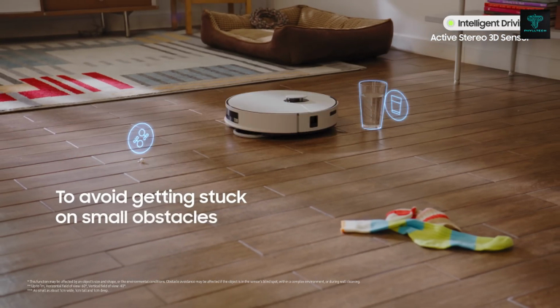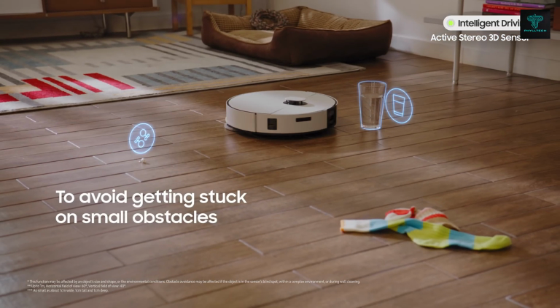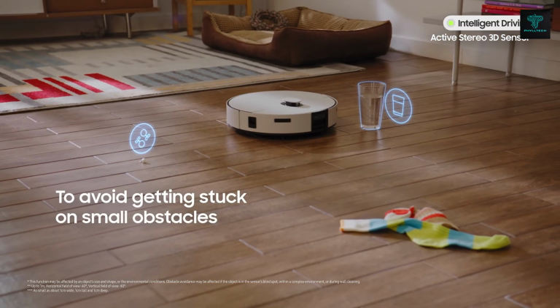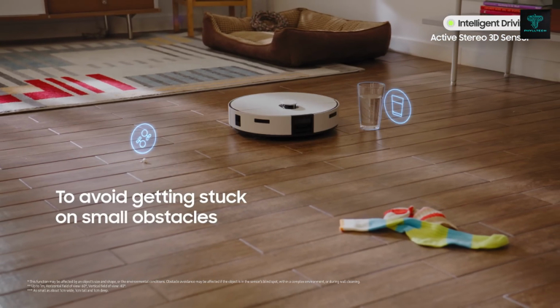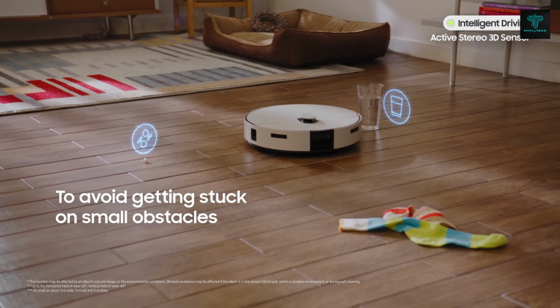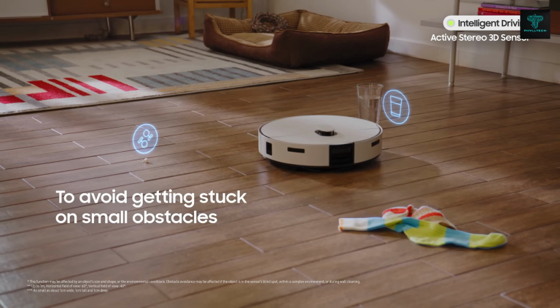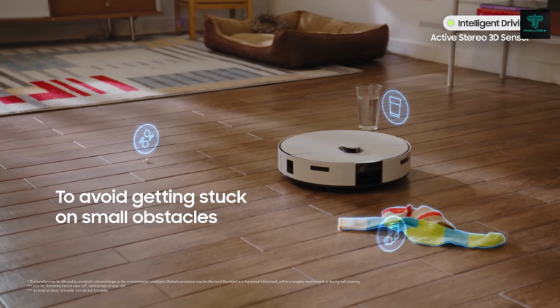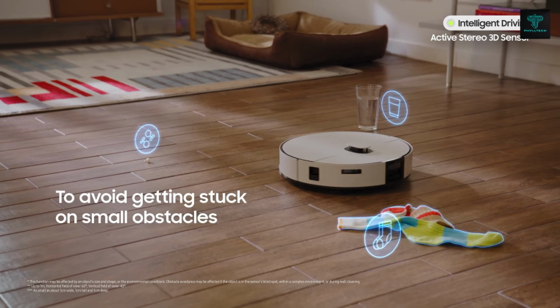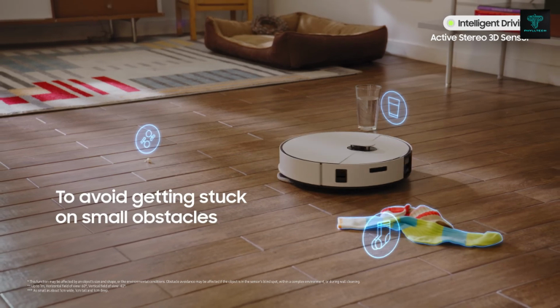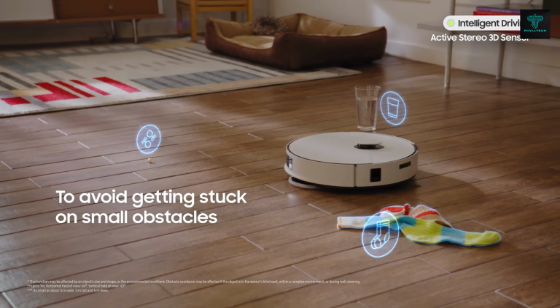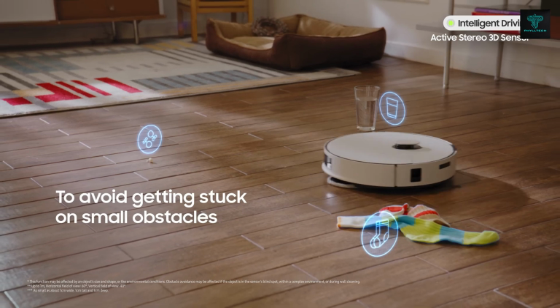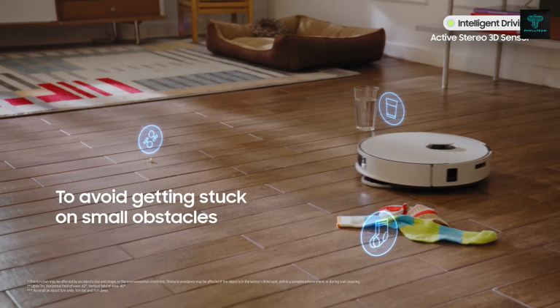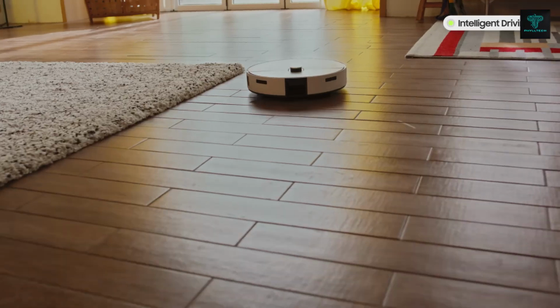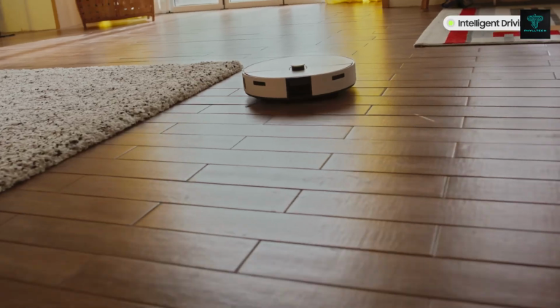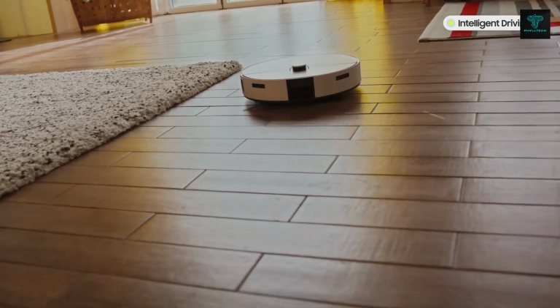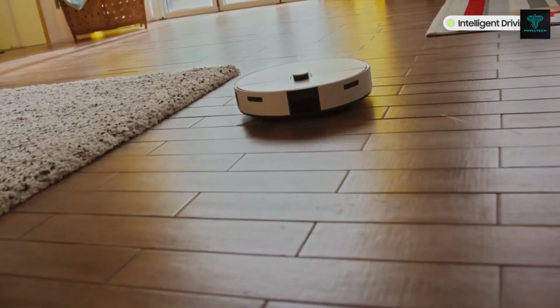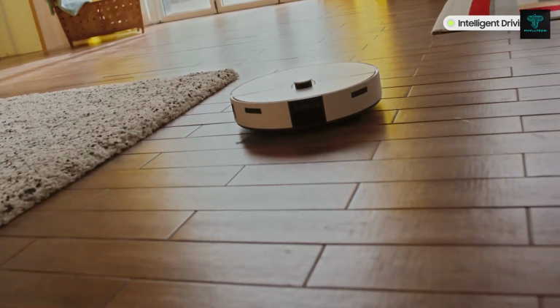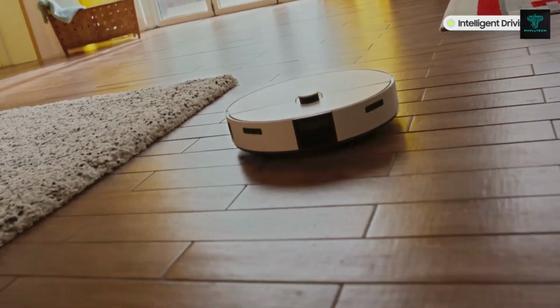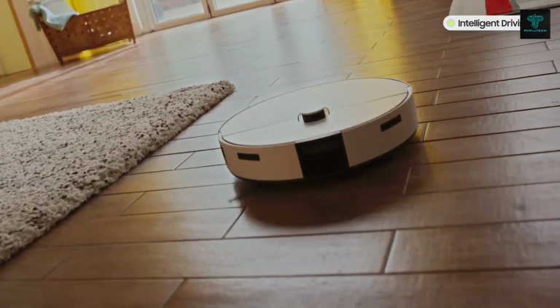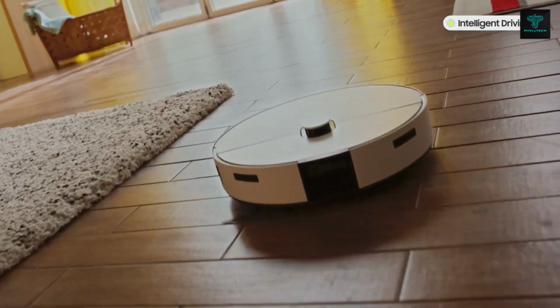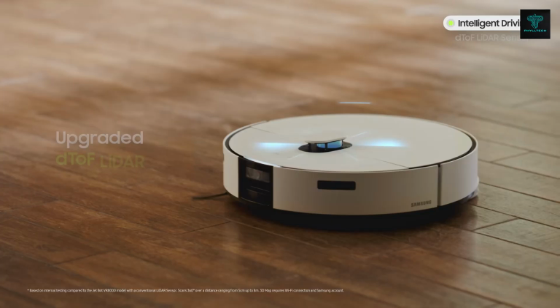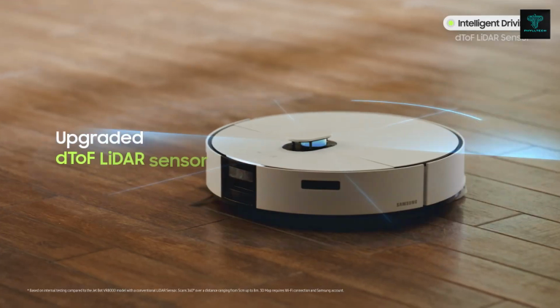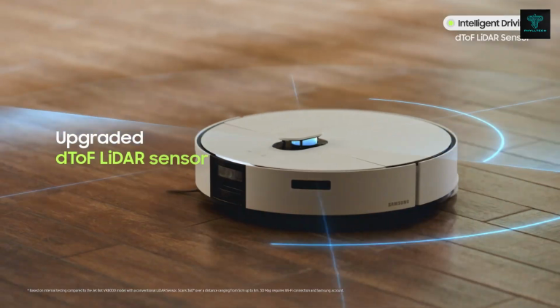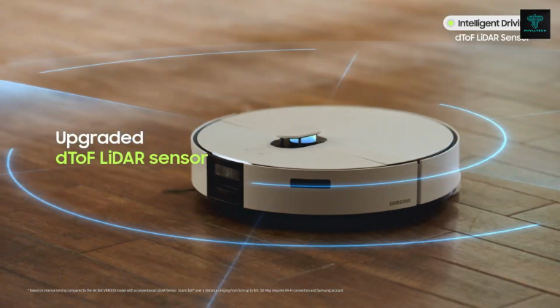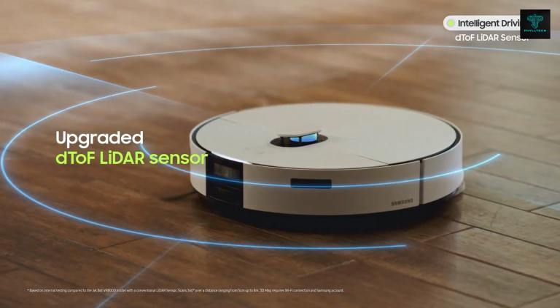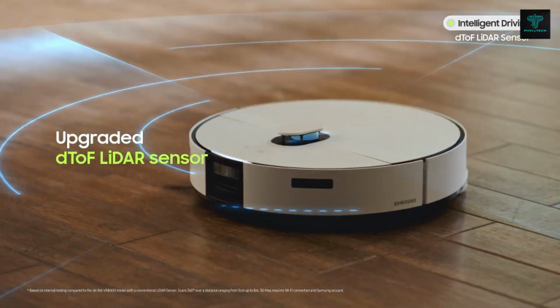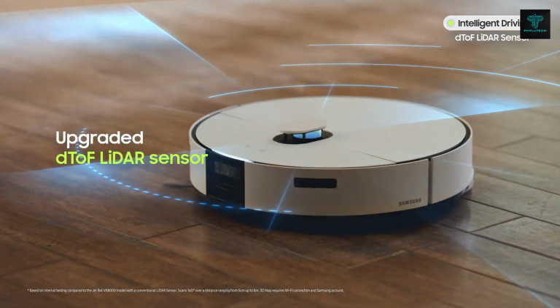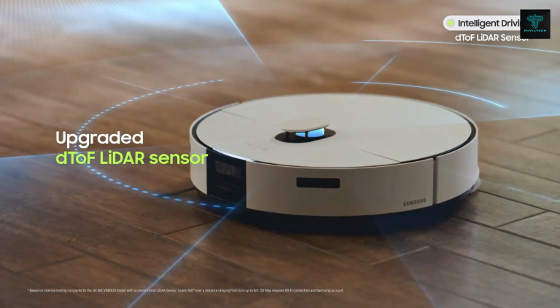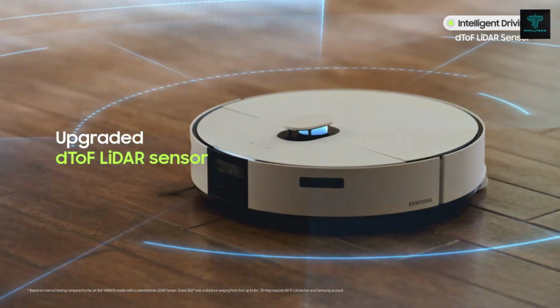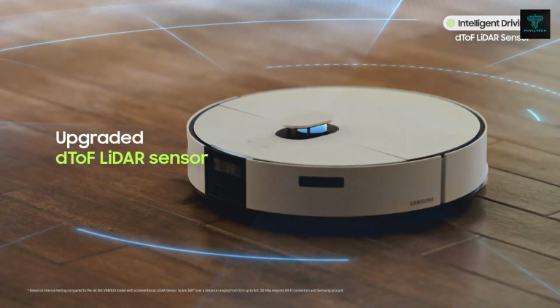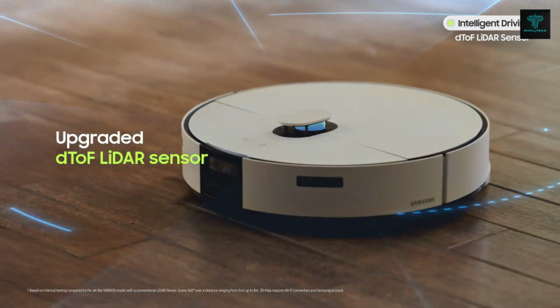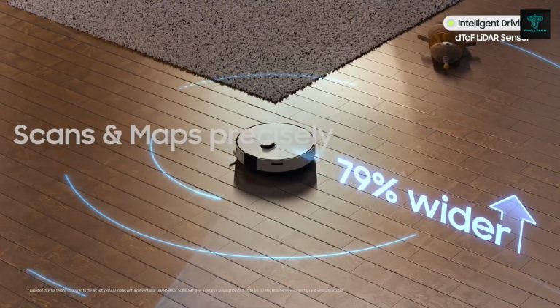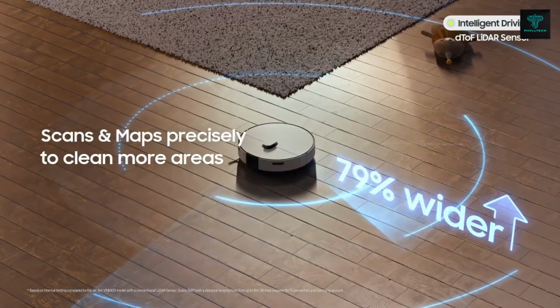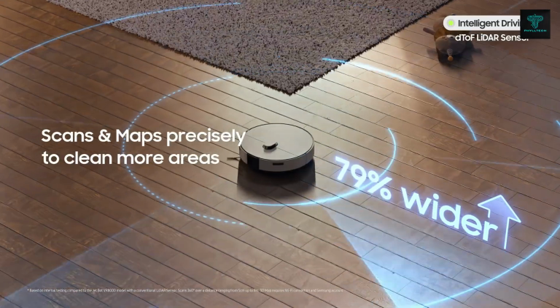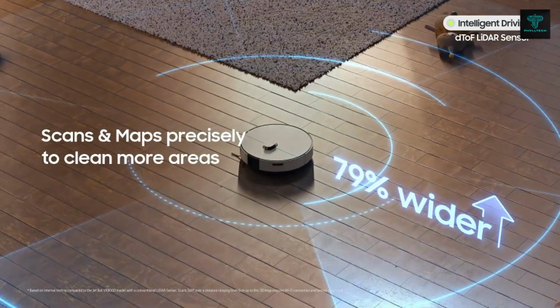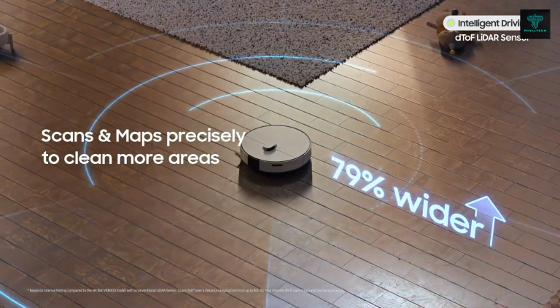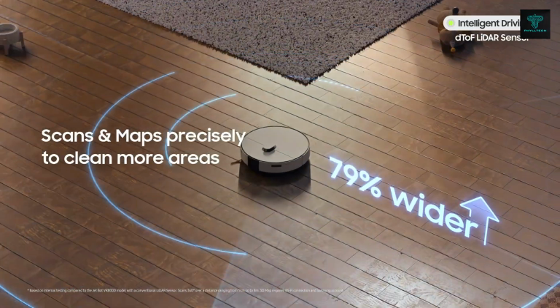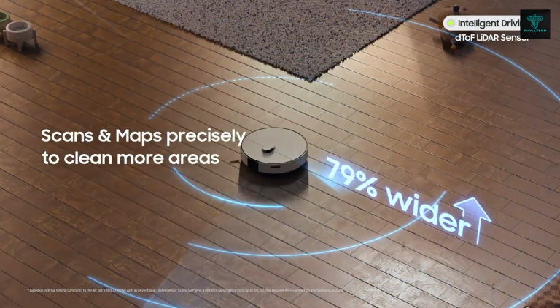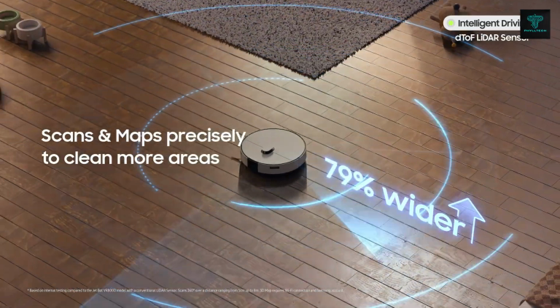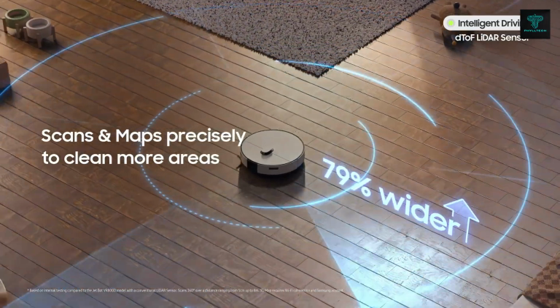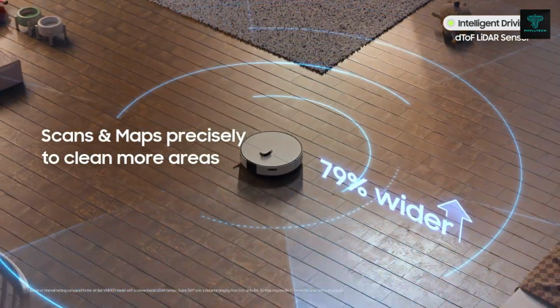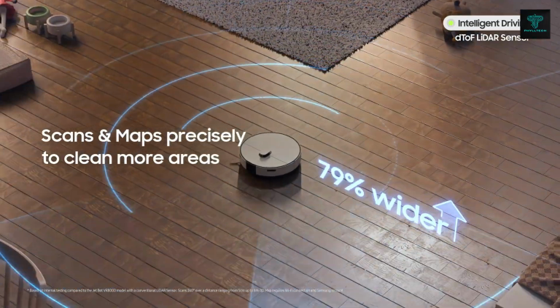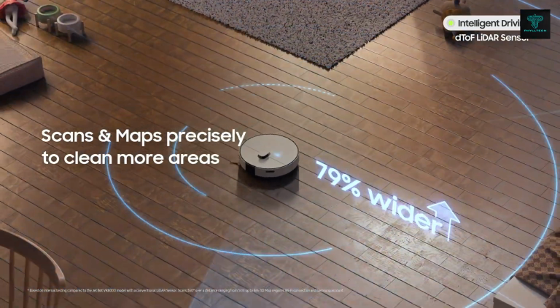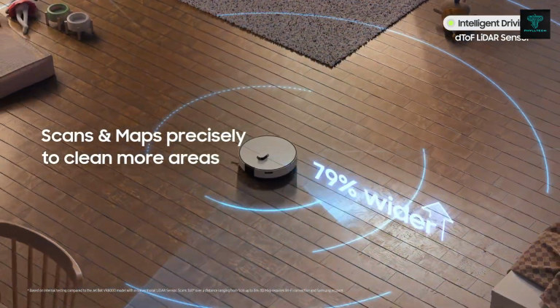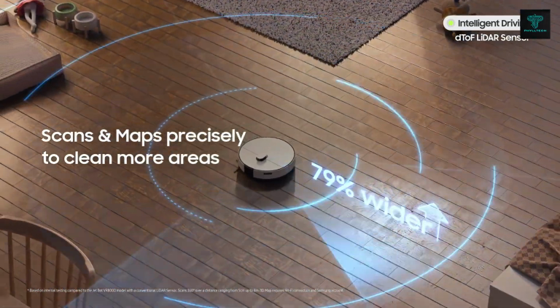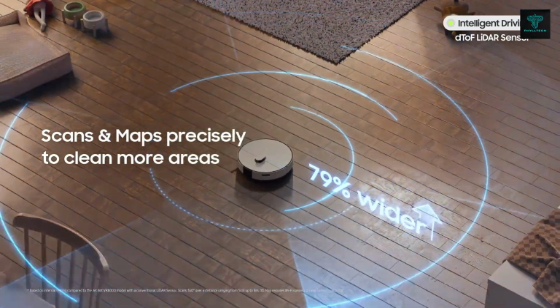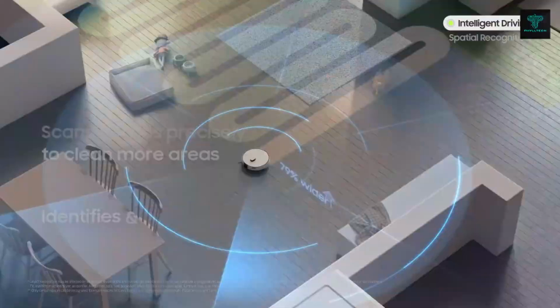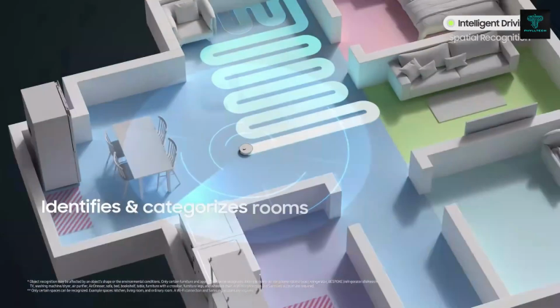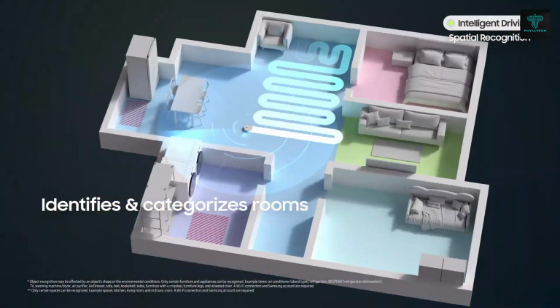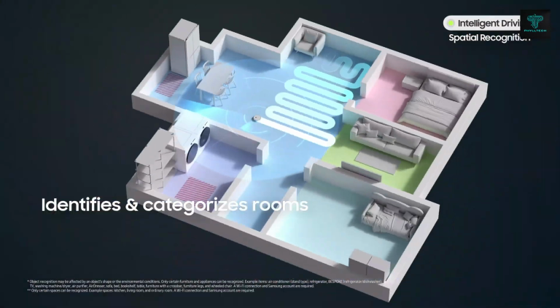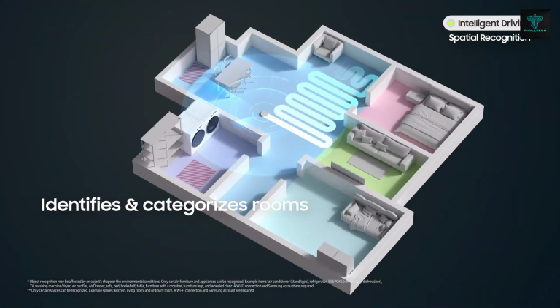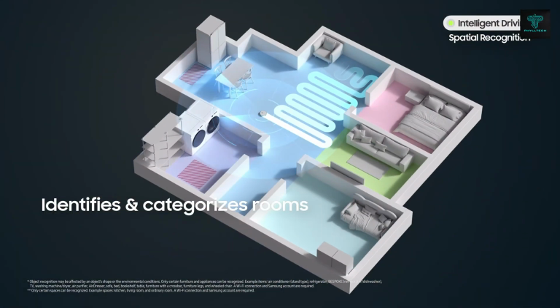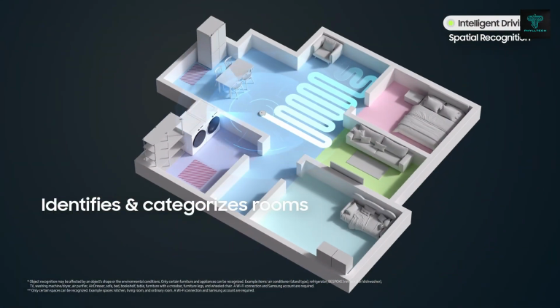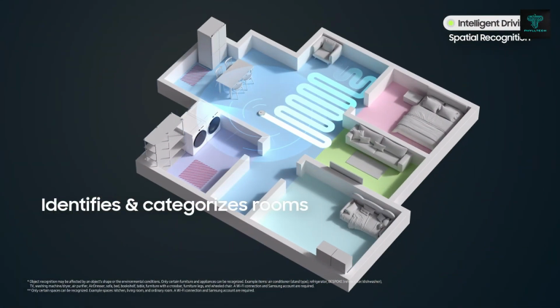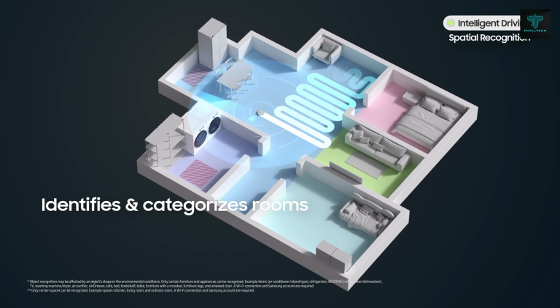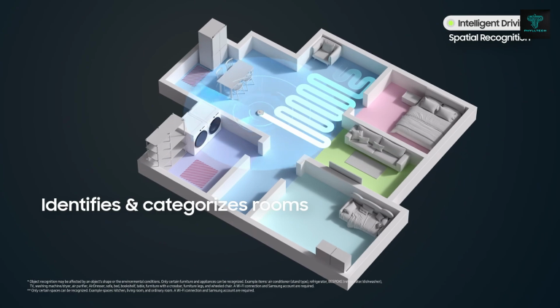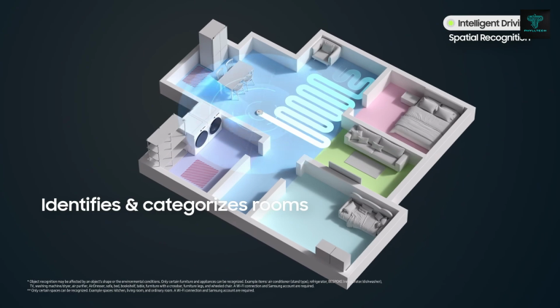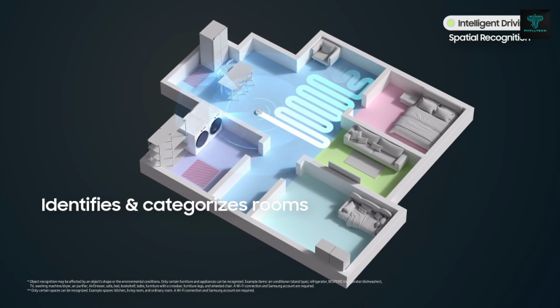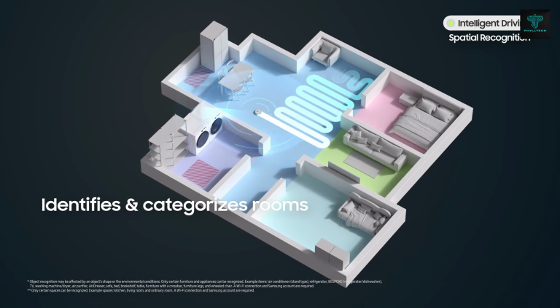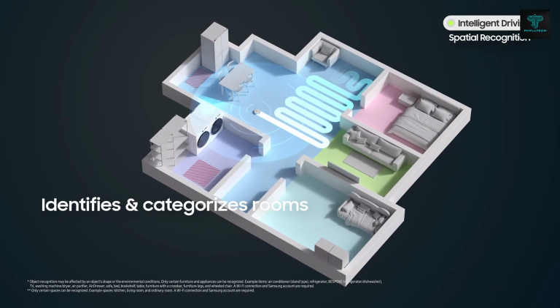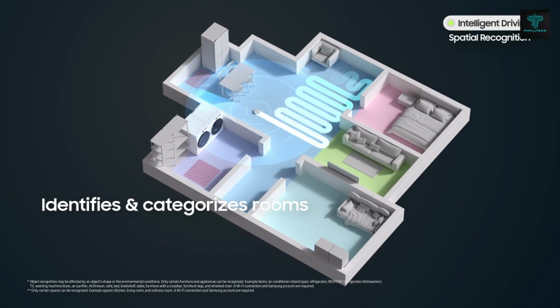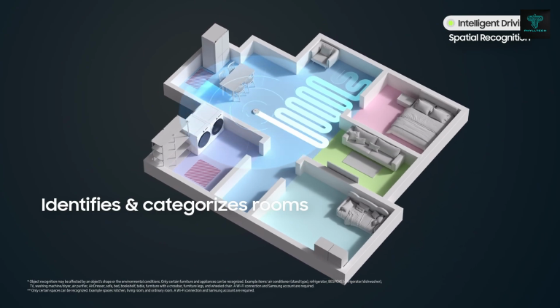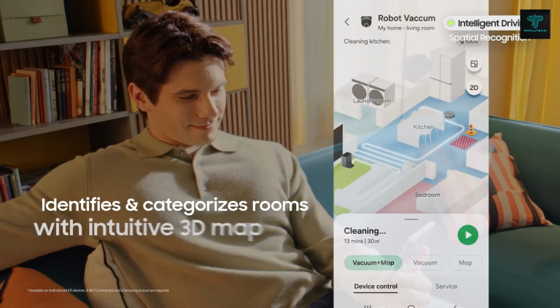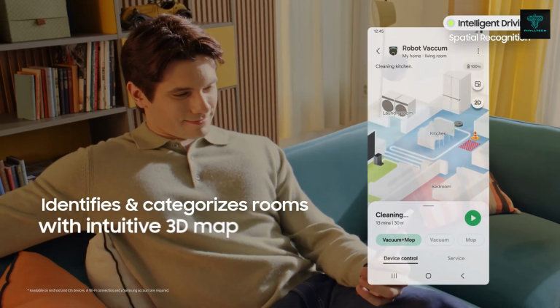With Bixby and smartphone control, you can manage your JetBot Combo from anywhere, ensuring your home stays spotless with minimal intervention.